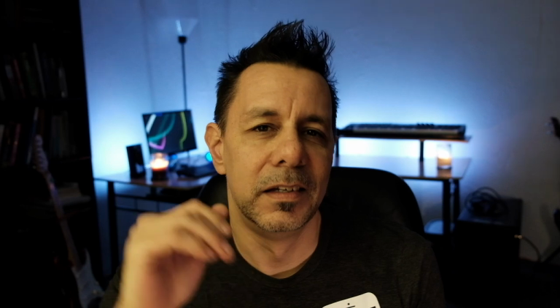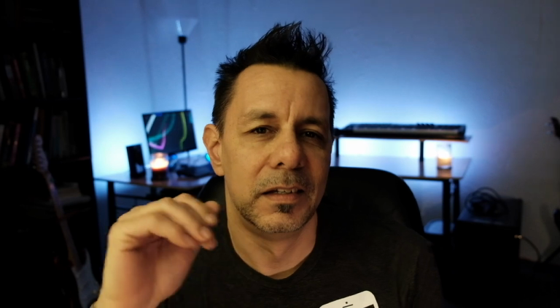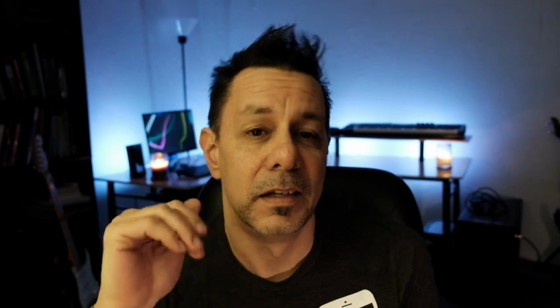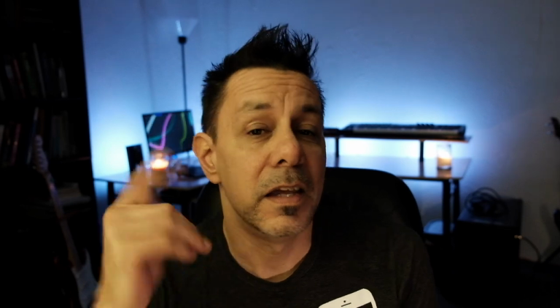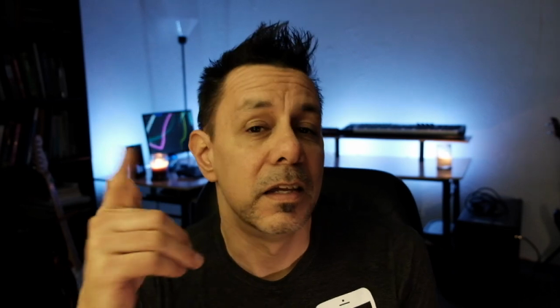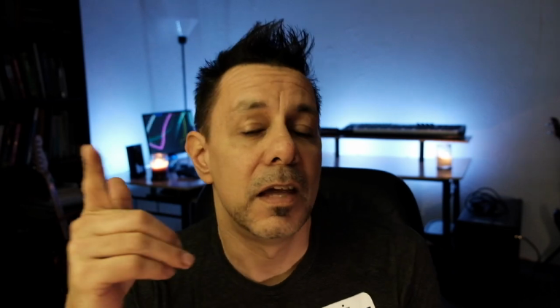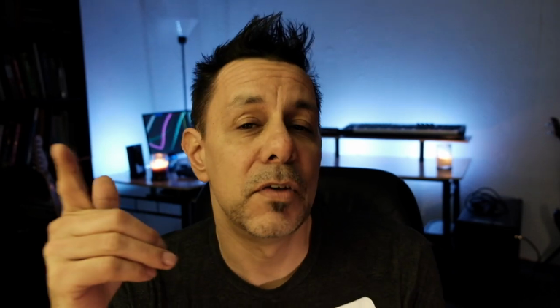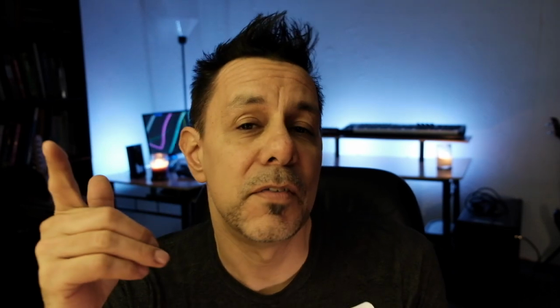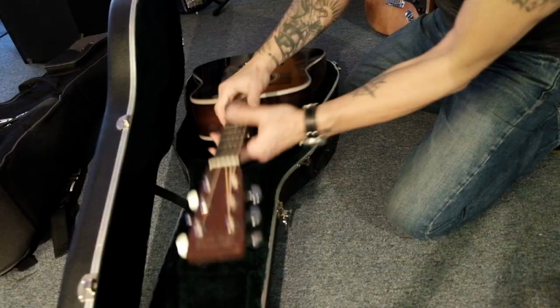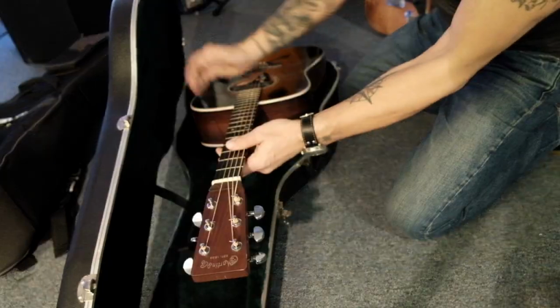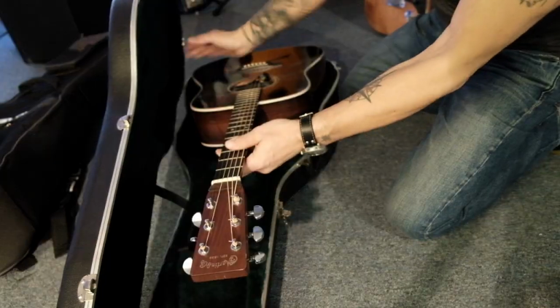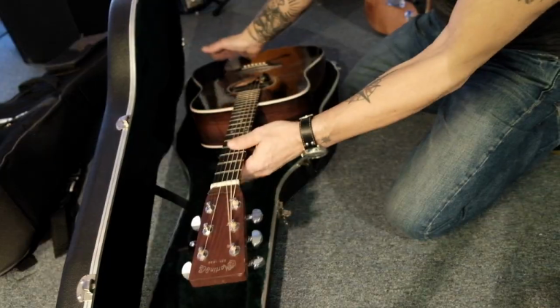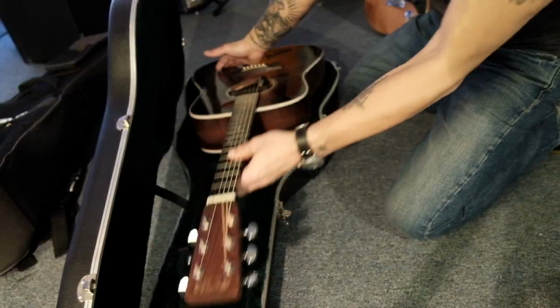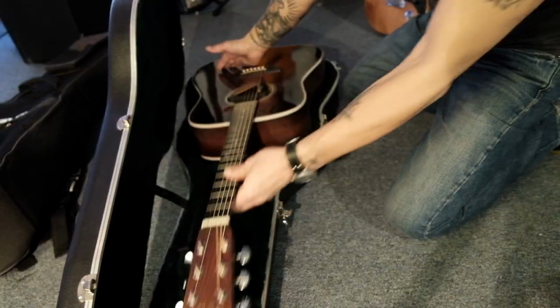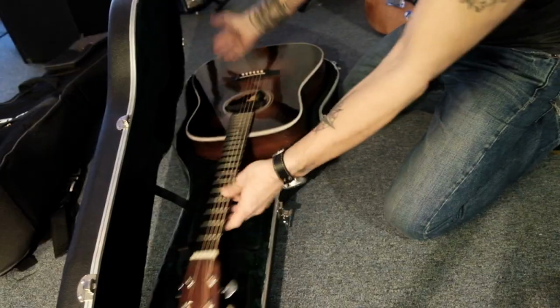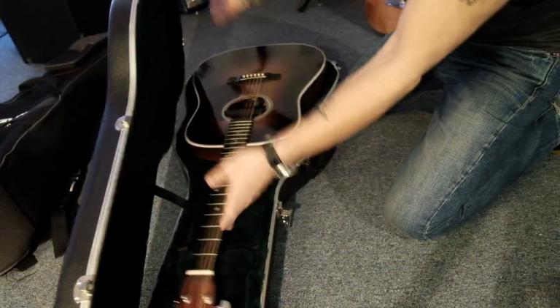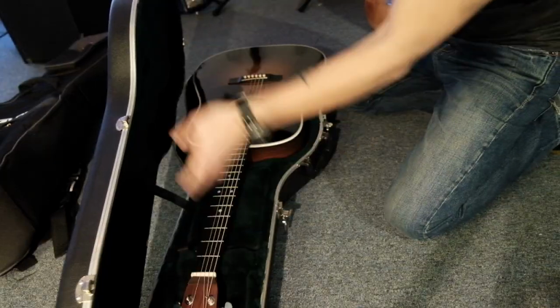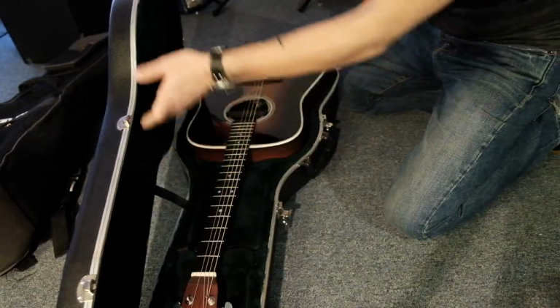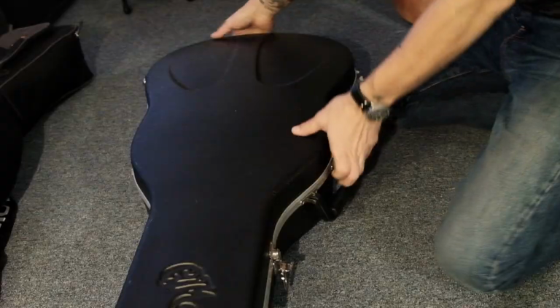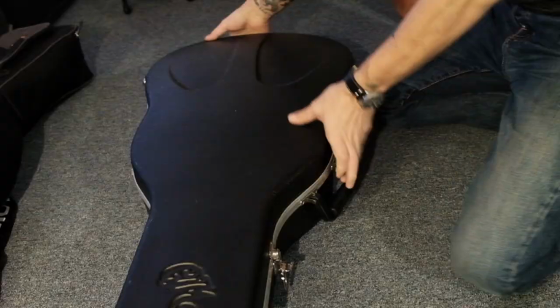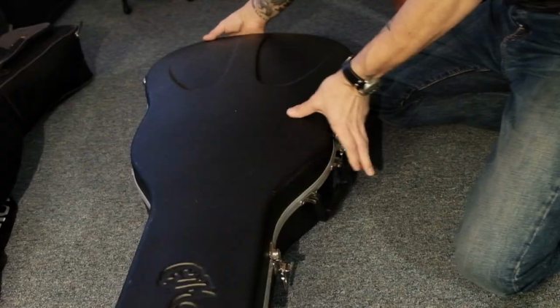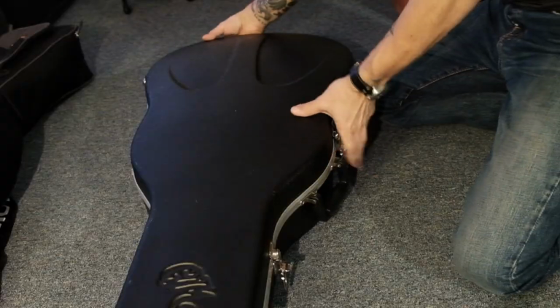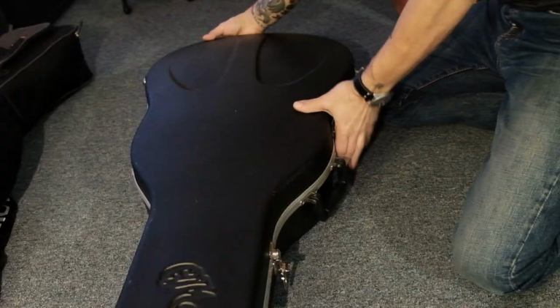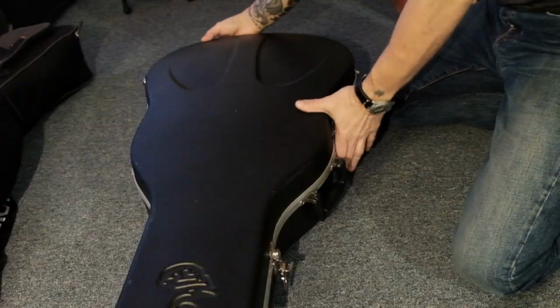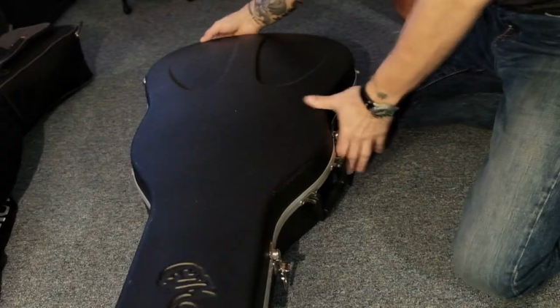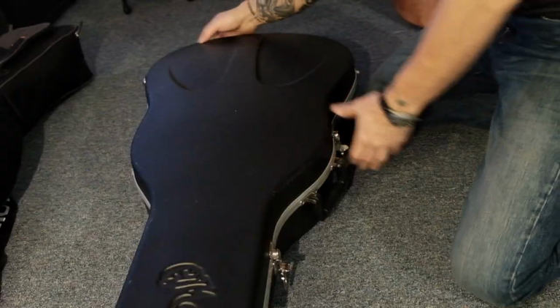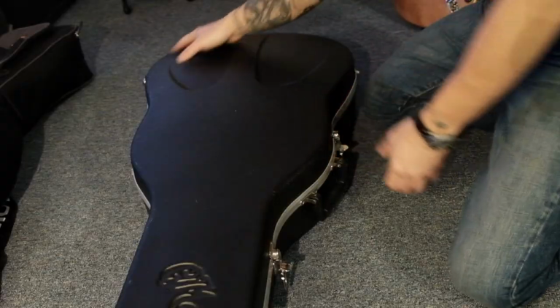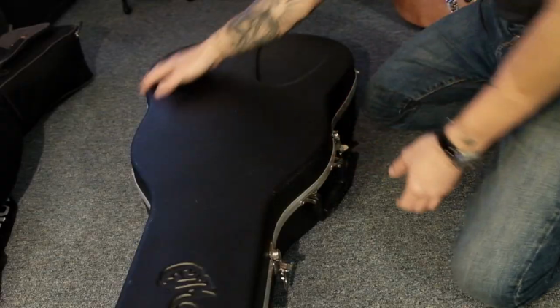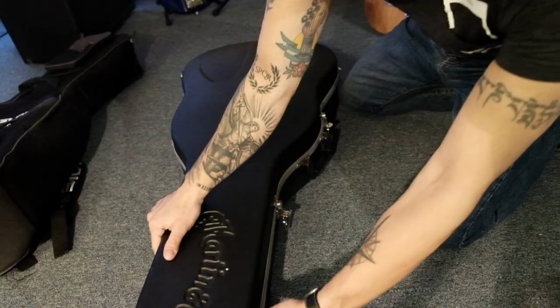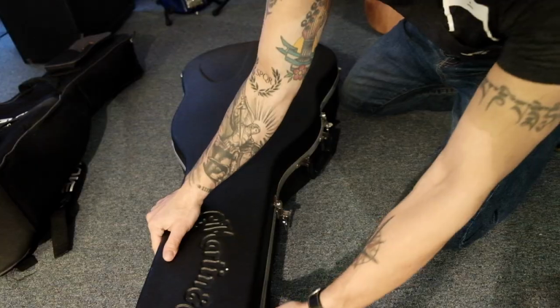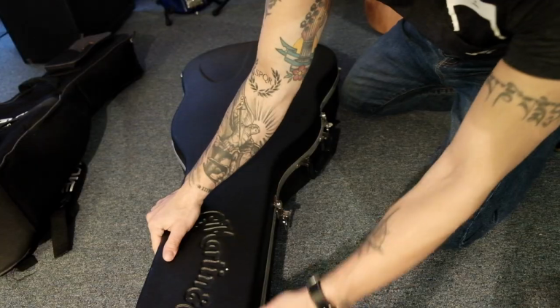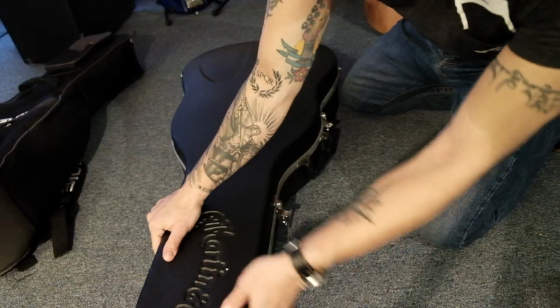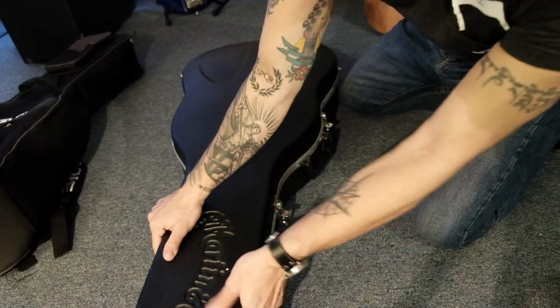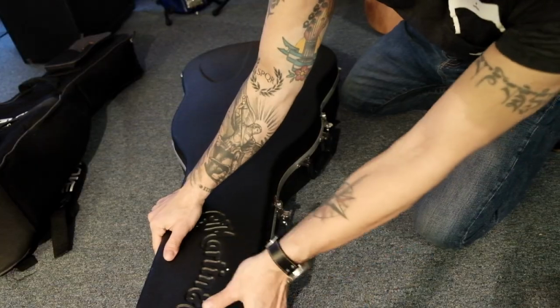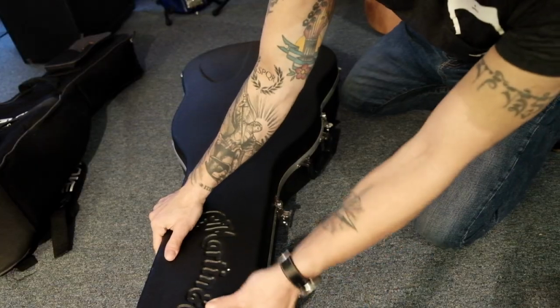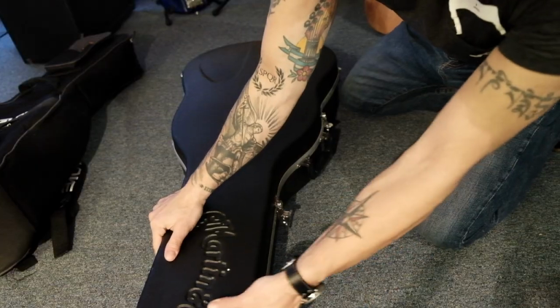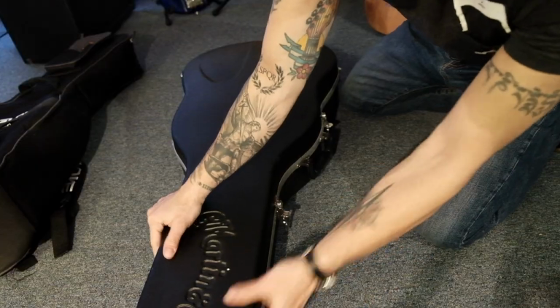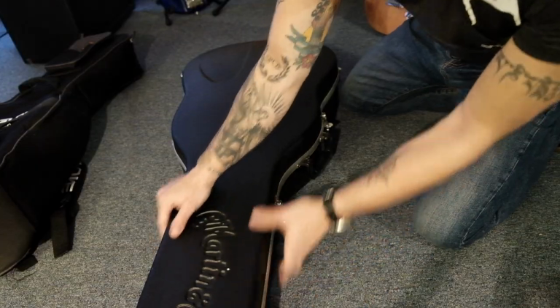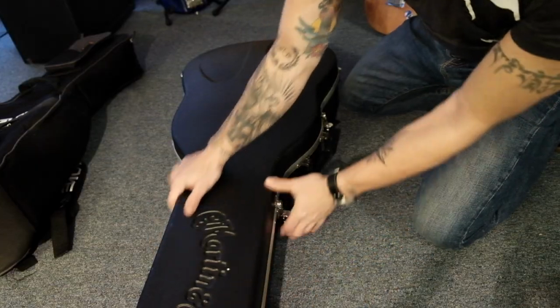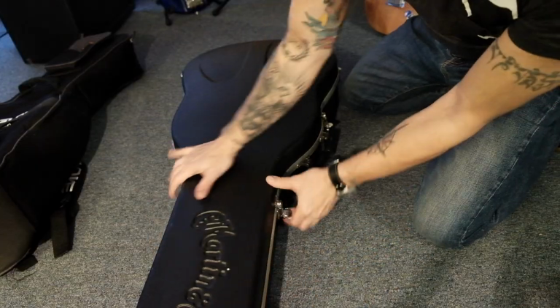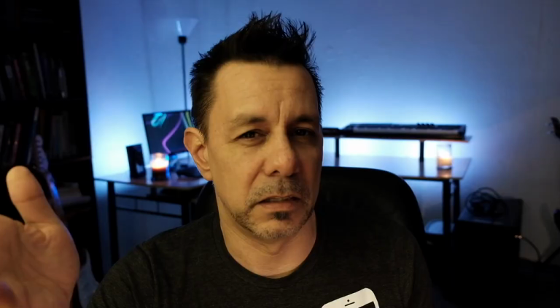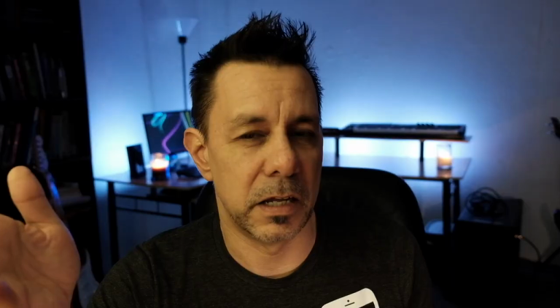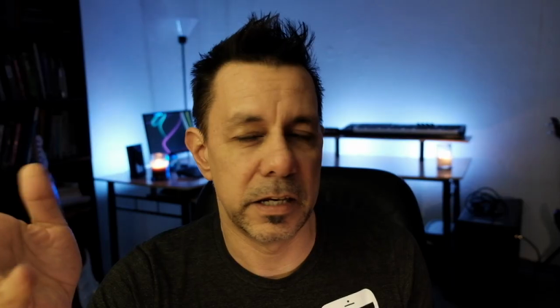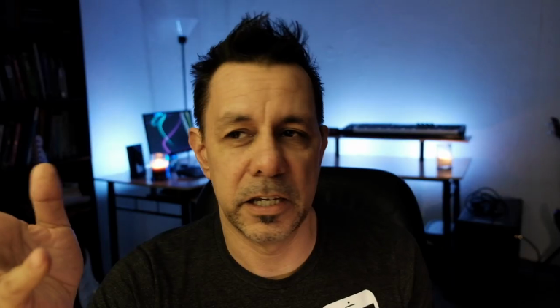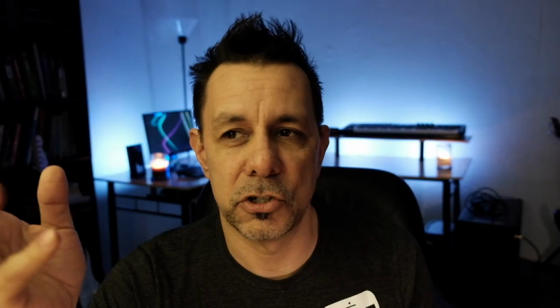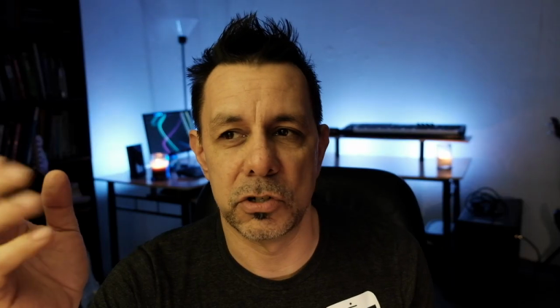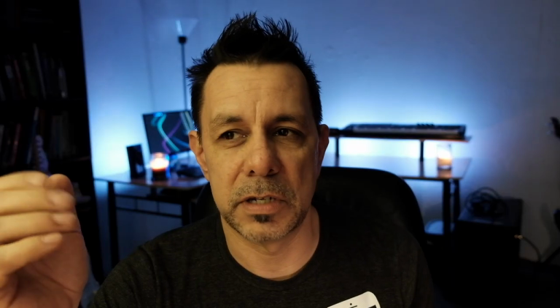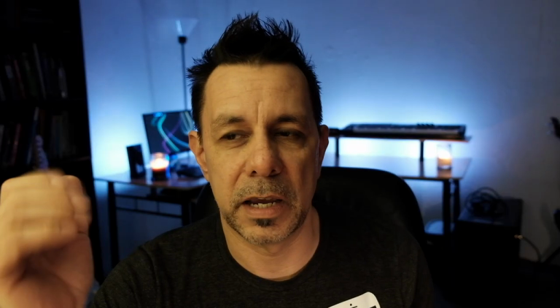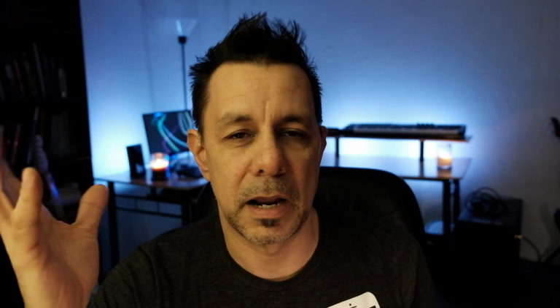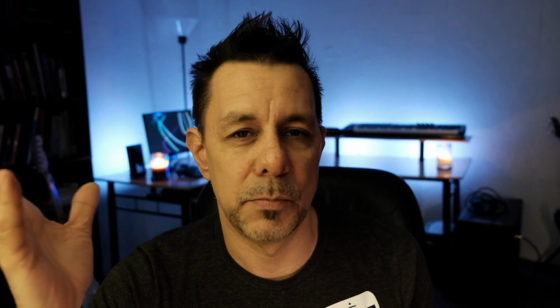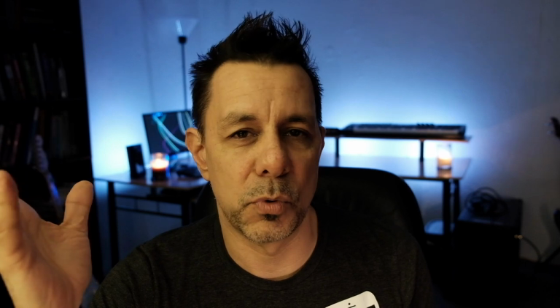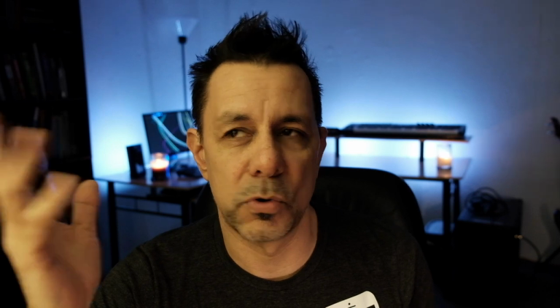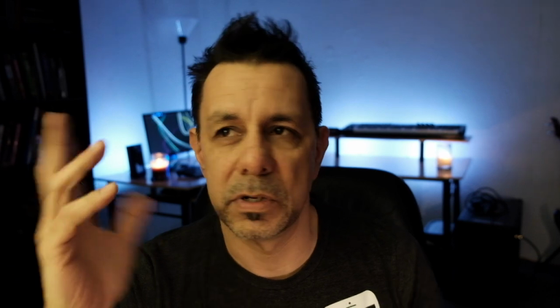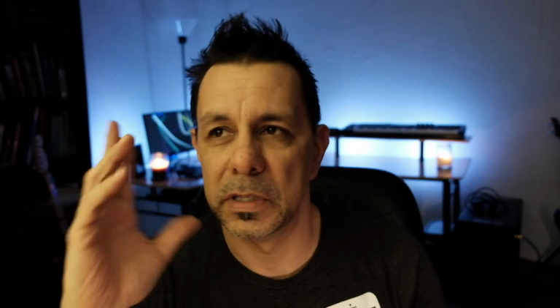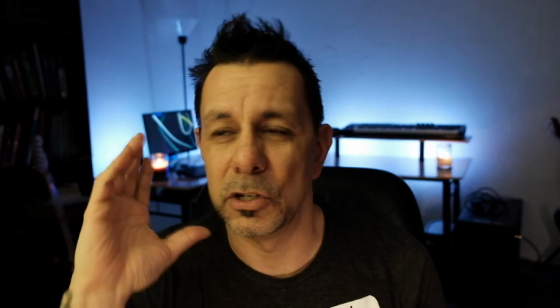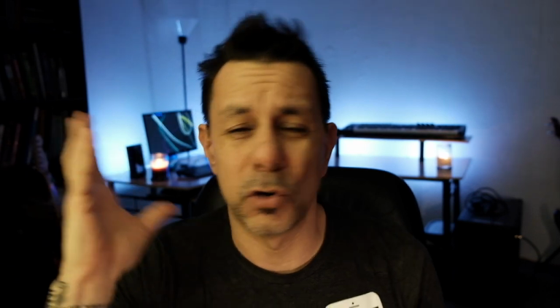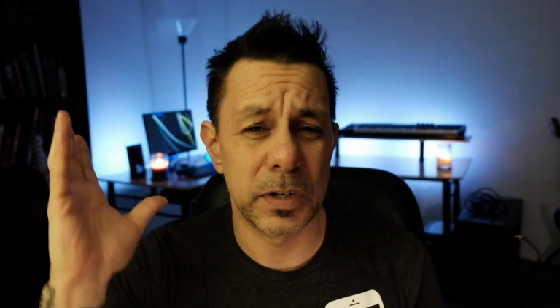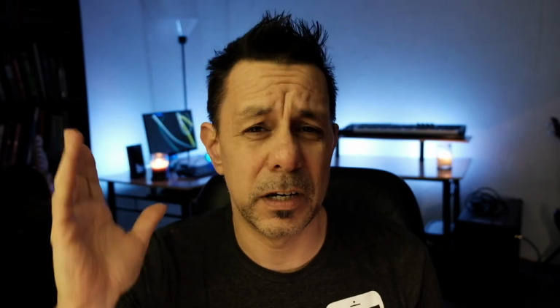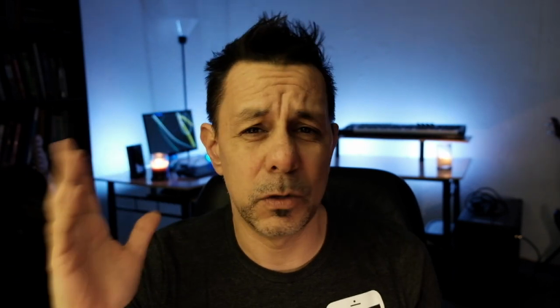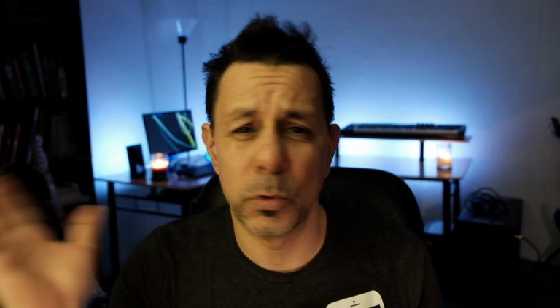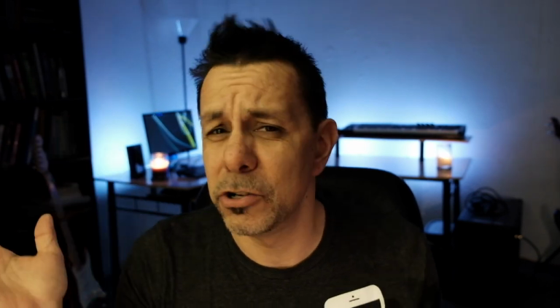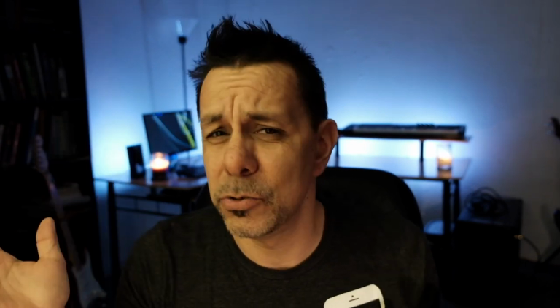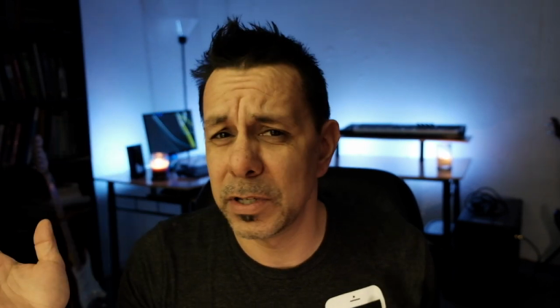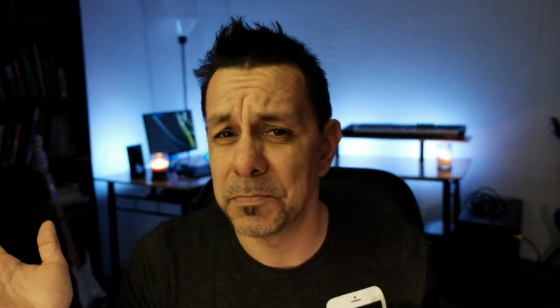Have you ever had to travel with your guitar but you're not sure what to do with it? Do you store it away? Do you pack it in the luggage? Do you take it on board in the overhead? What do you do with it?